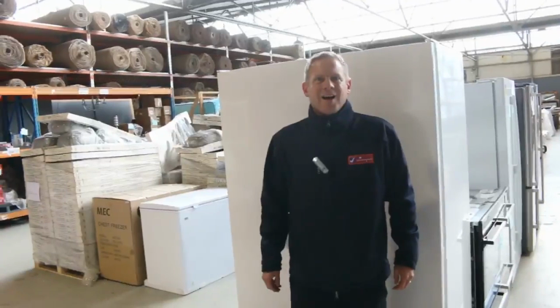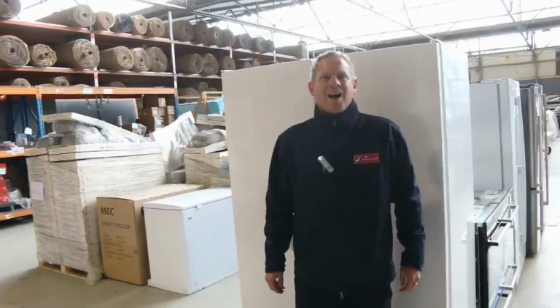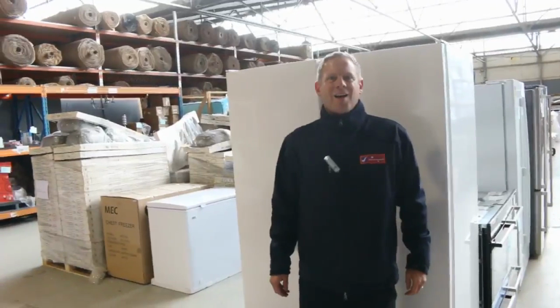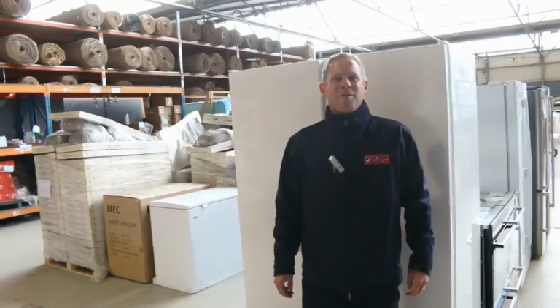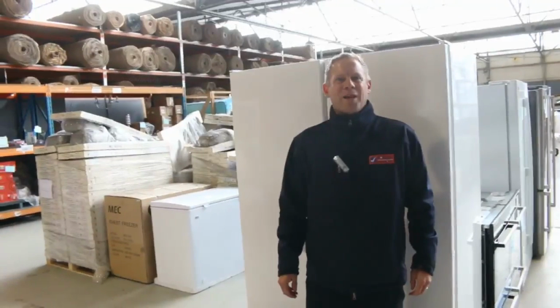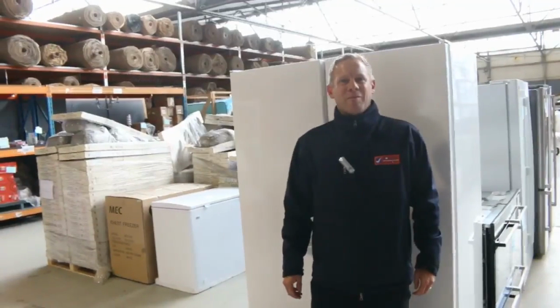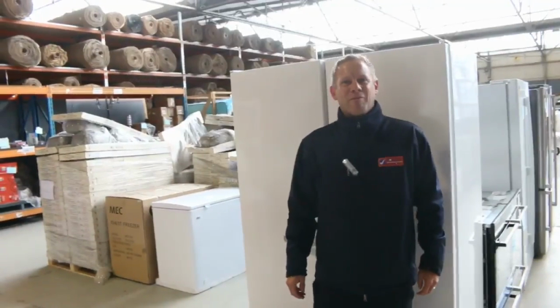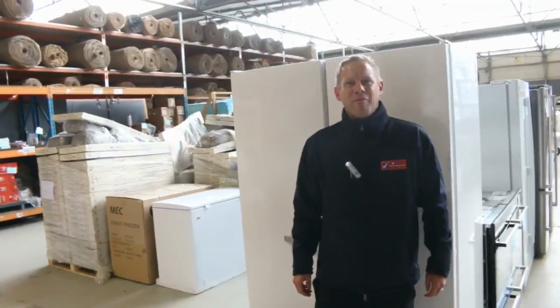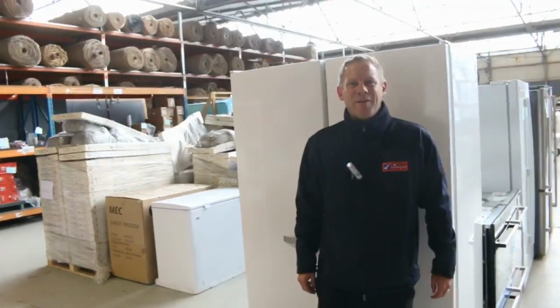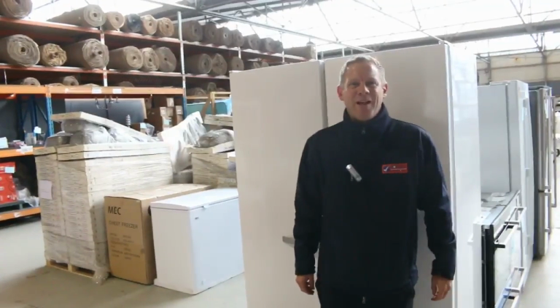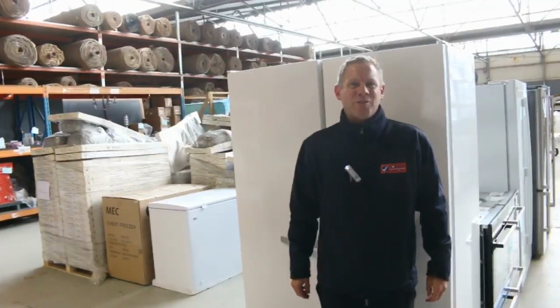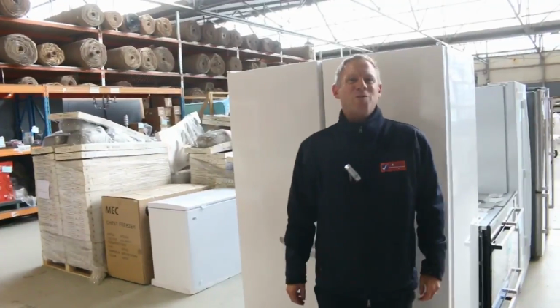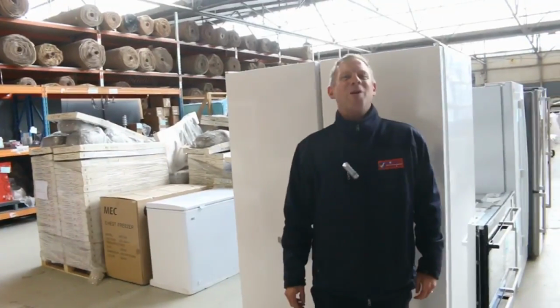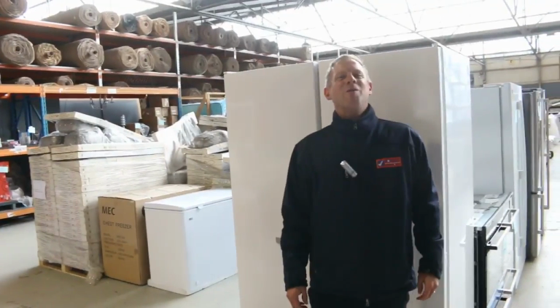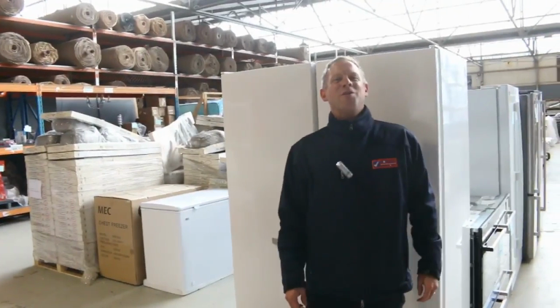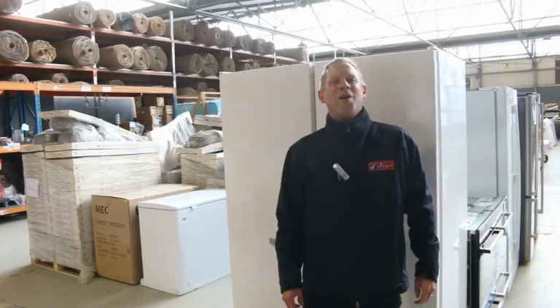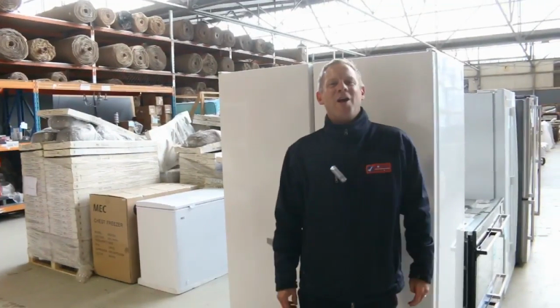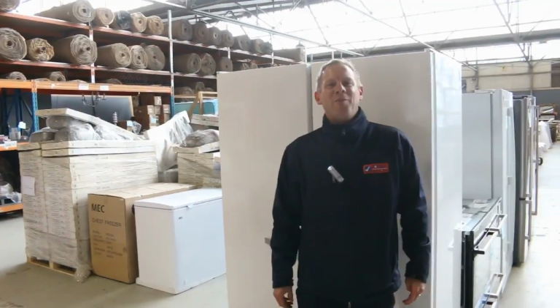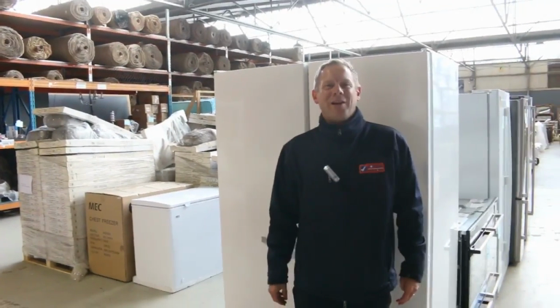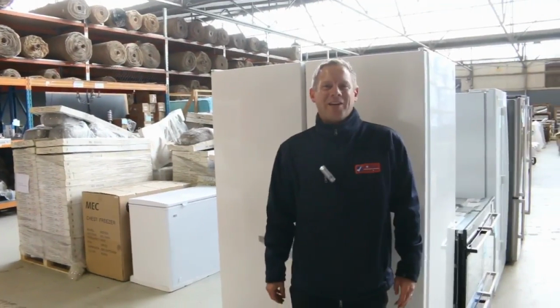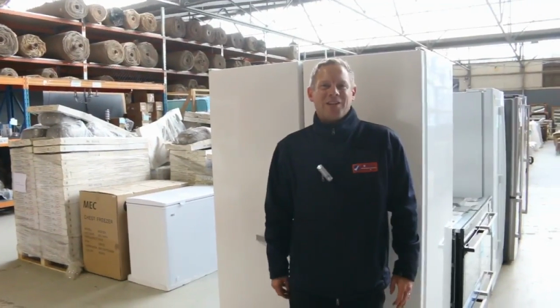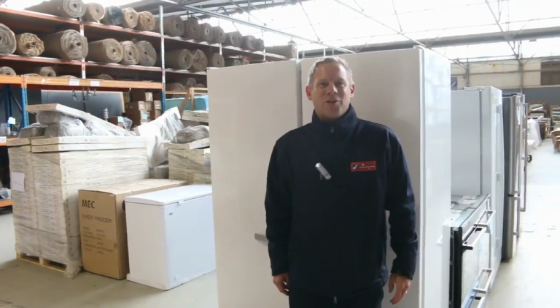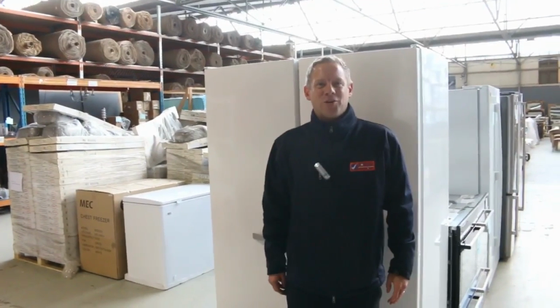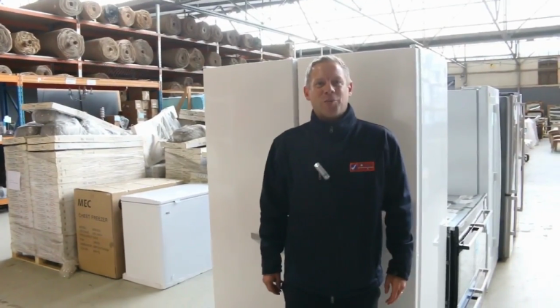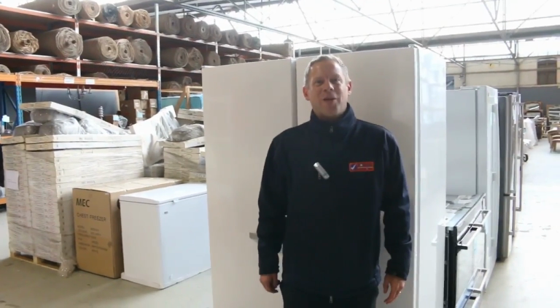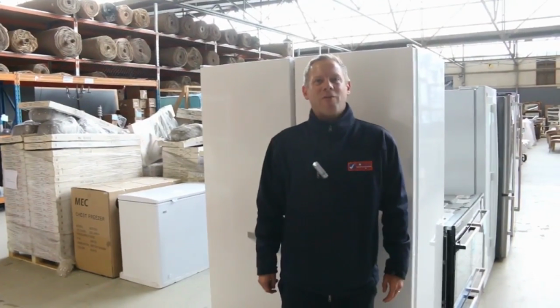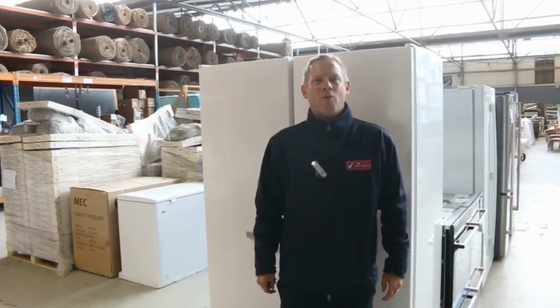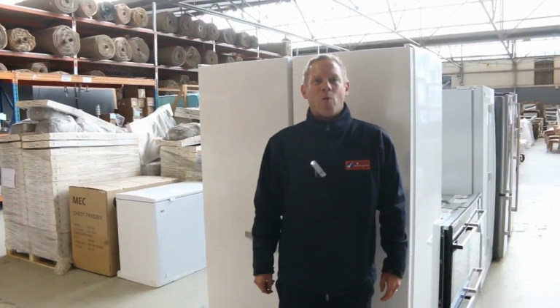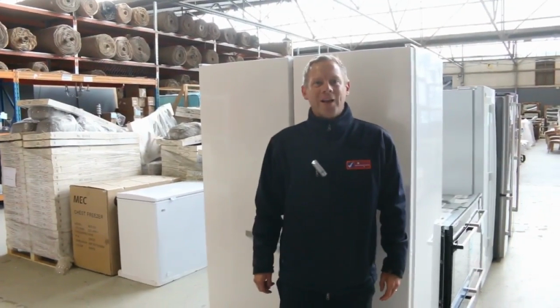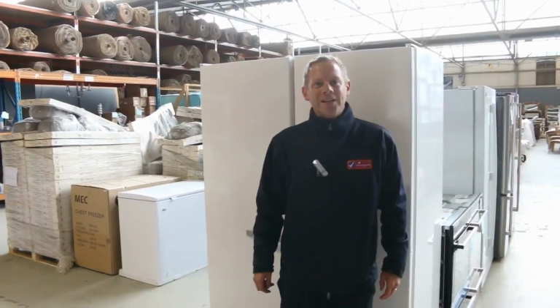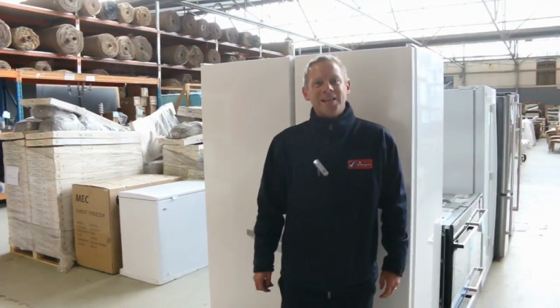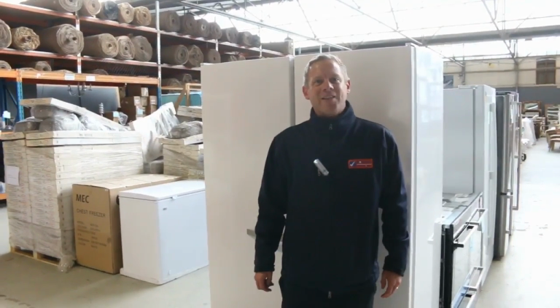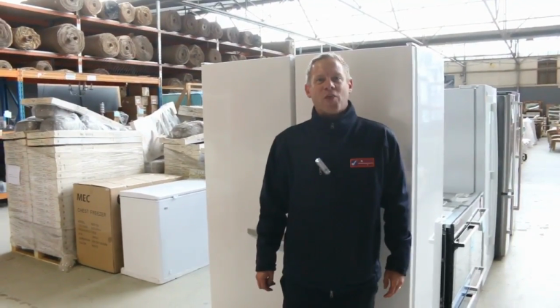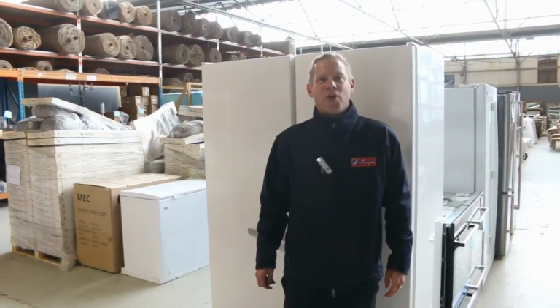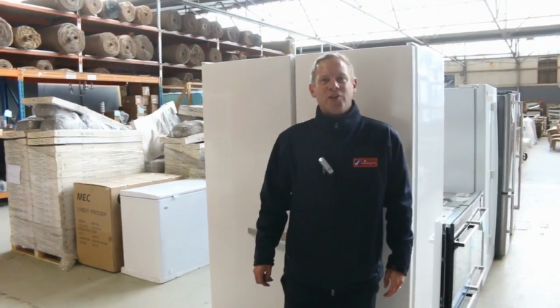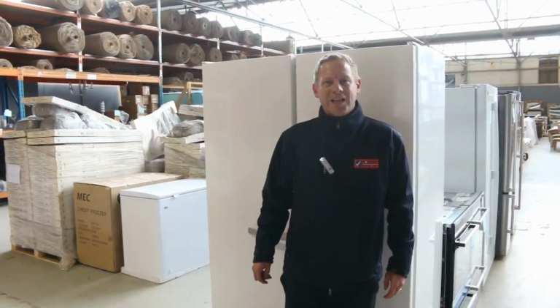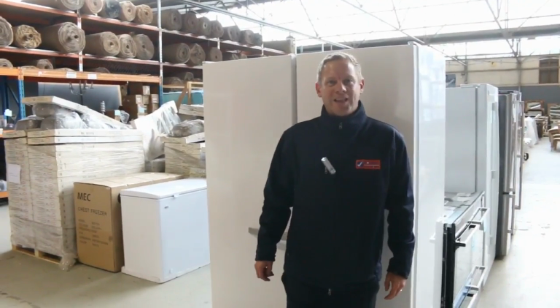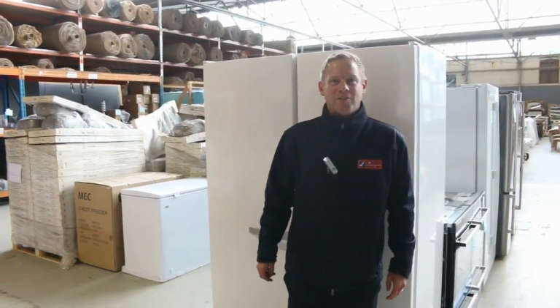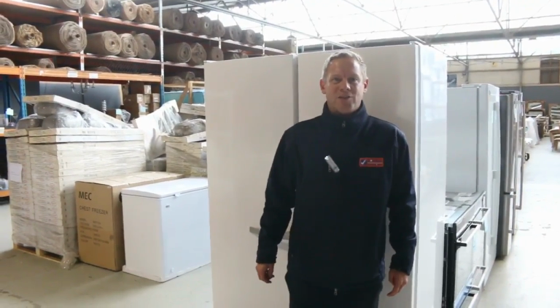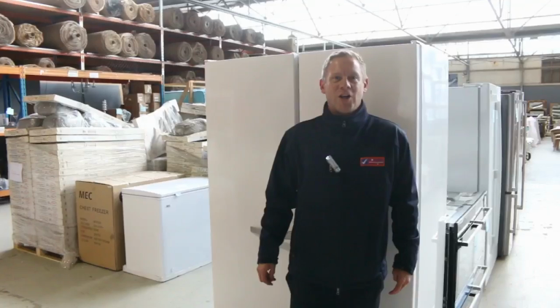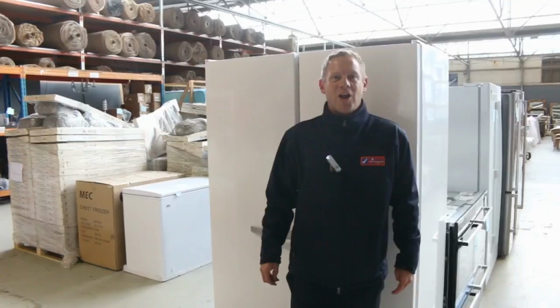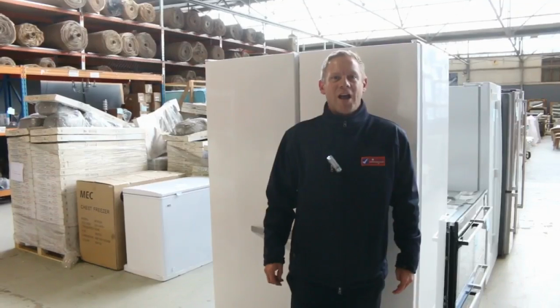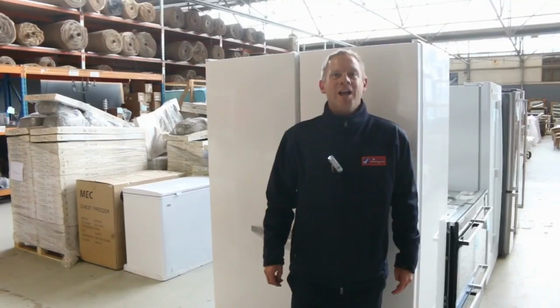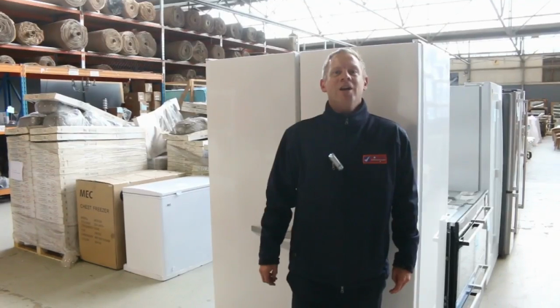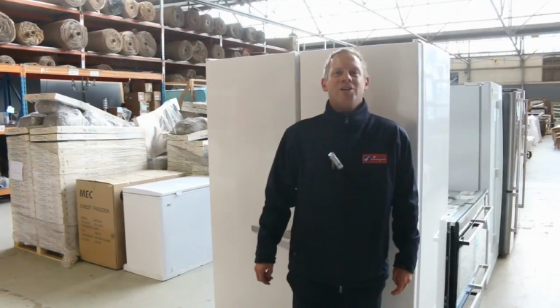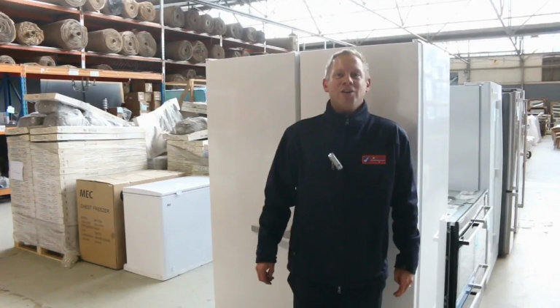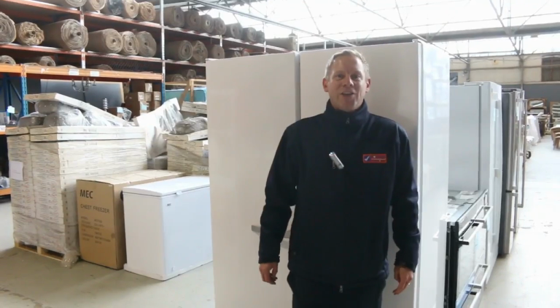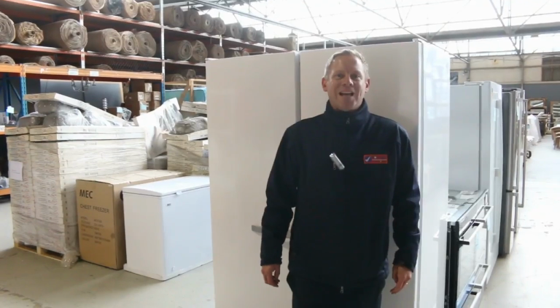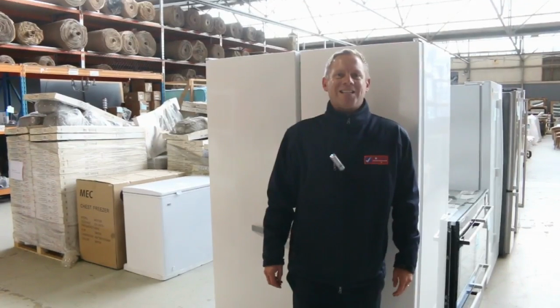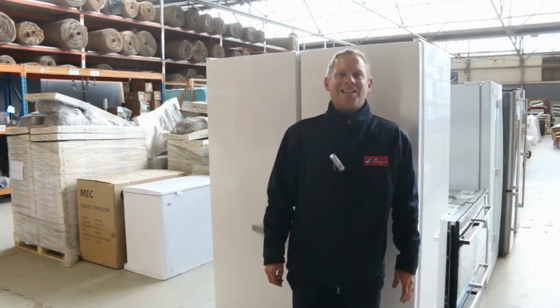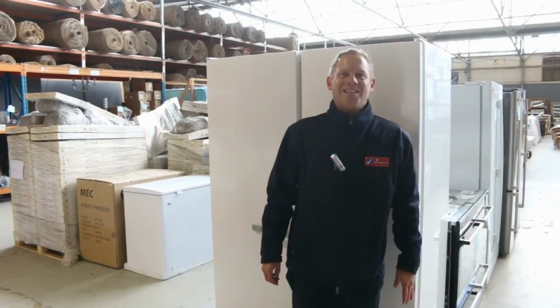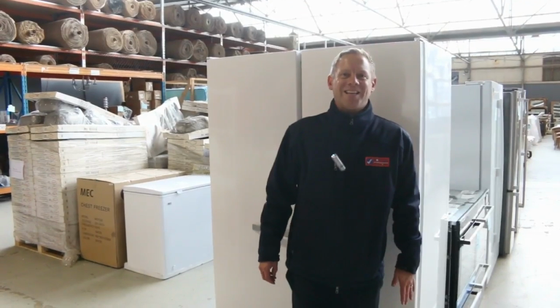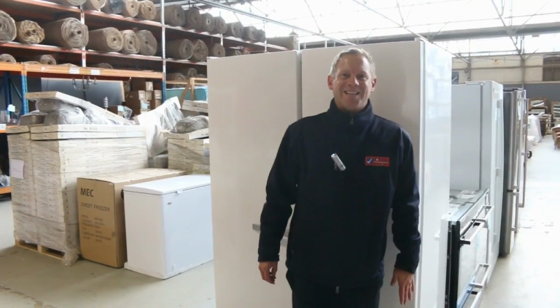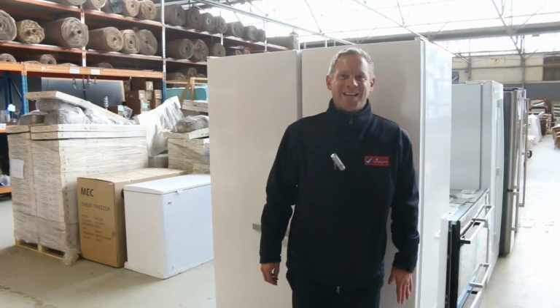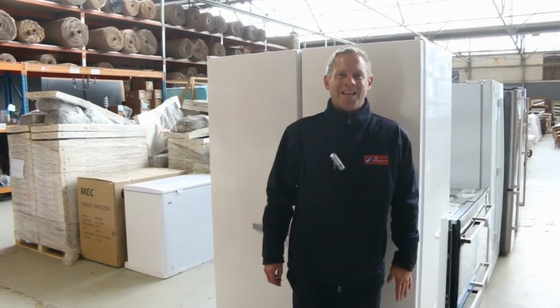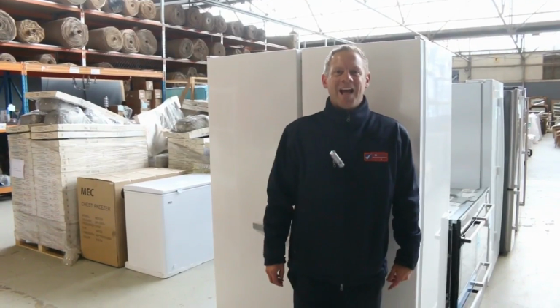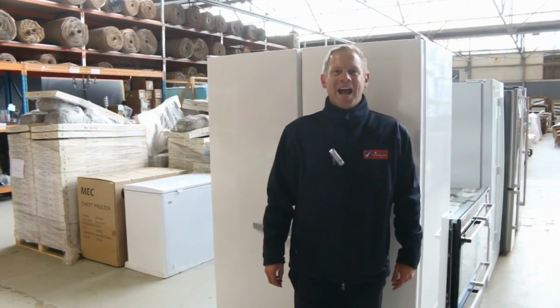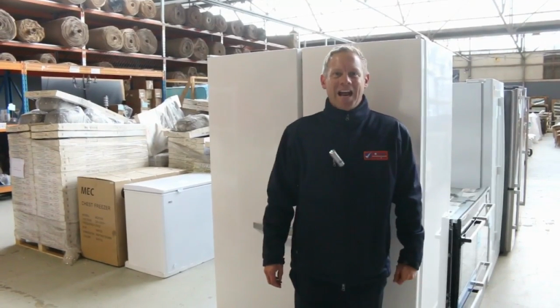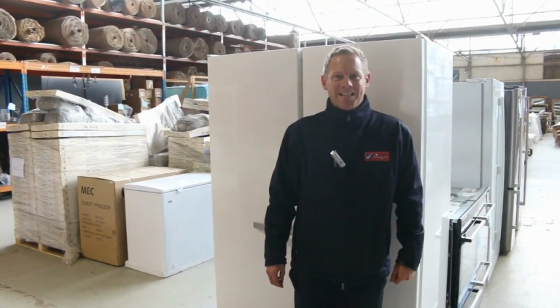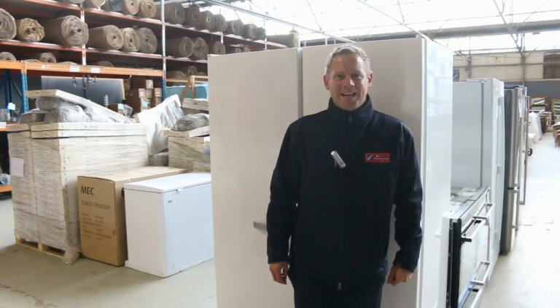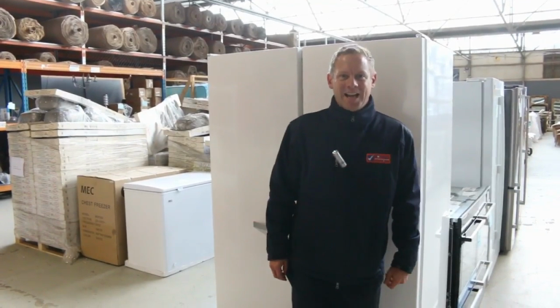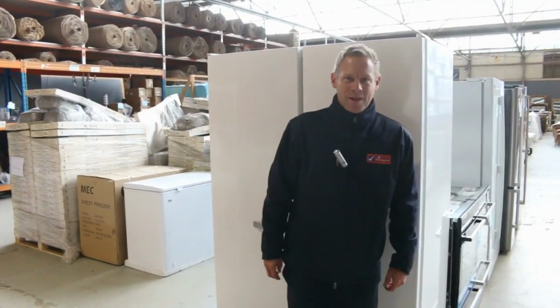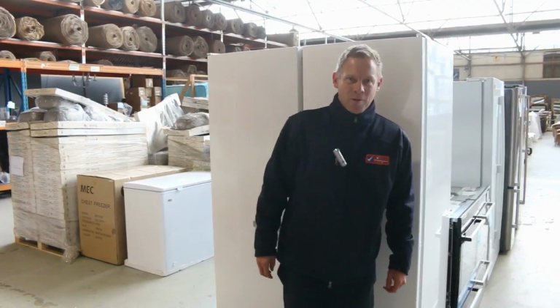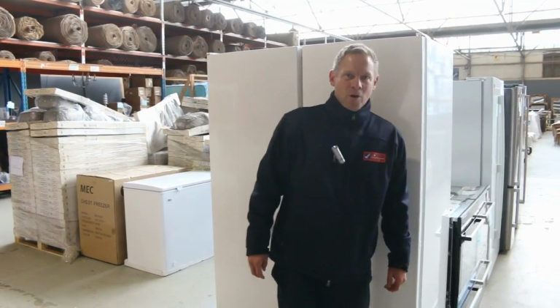Hi, I'm Liam from Fowles and welcome to the Home Renovators auction preview for Wednesday the 13th of July 2016 at 10am.